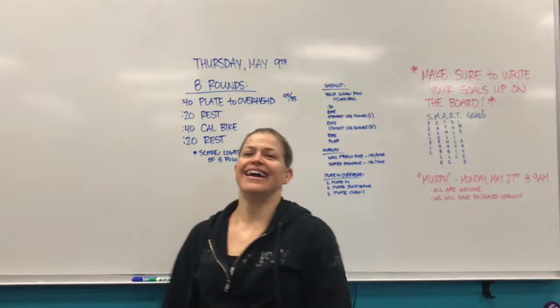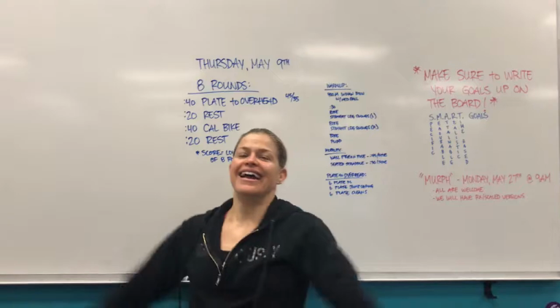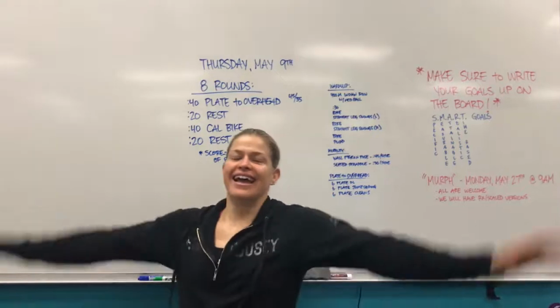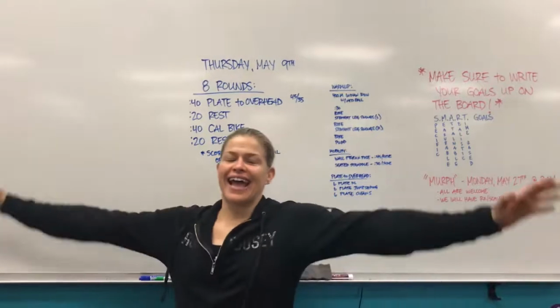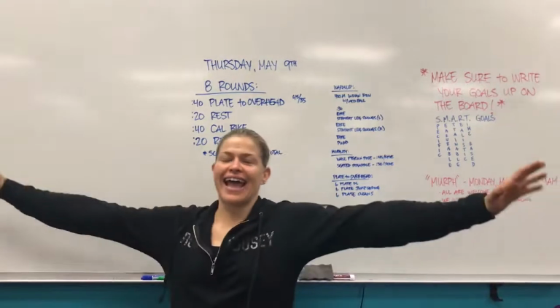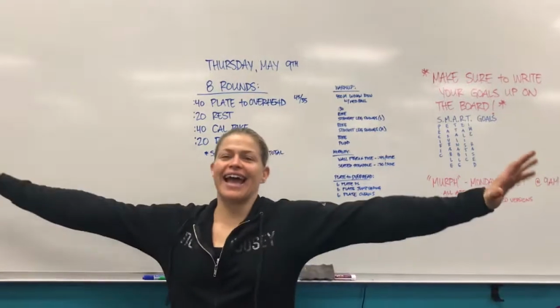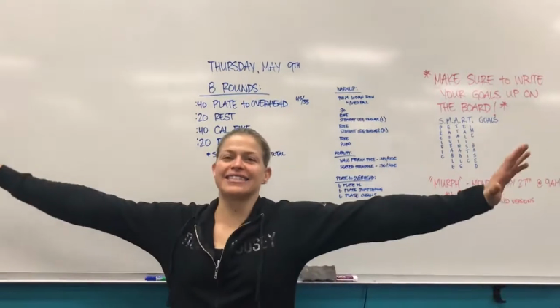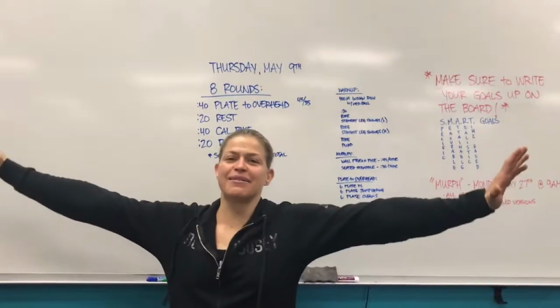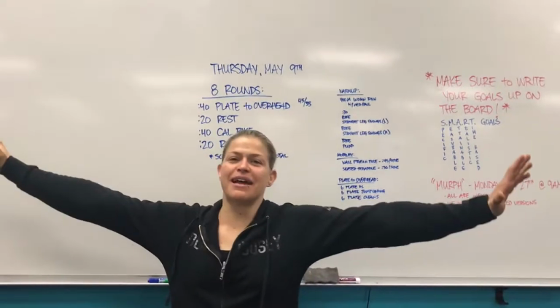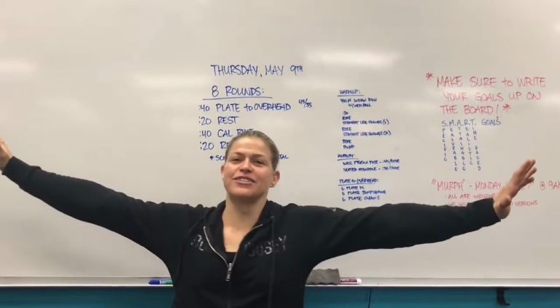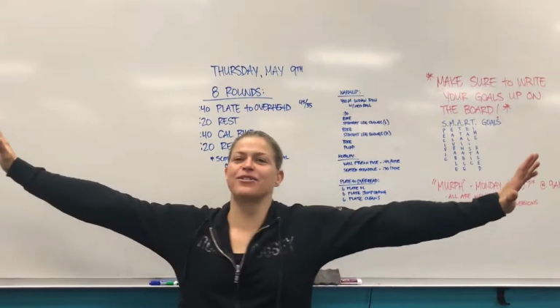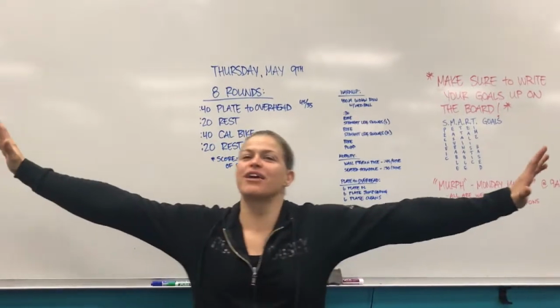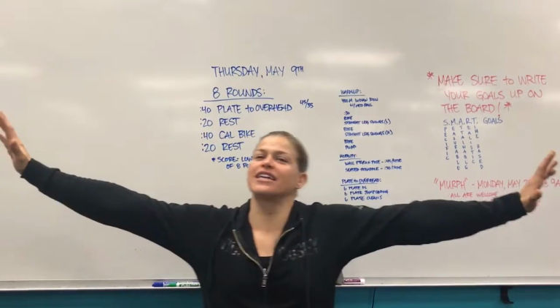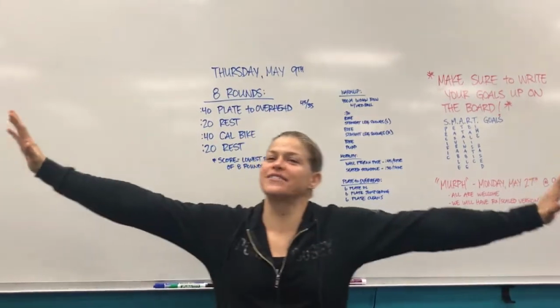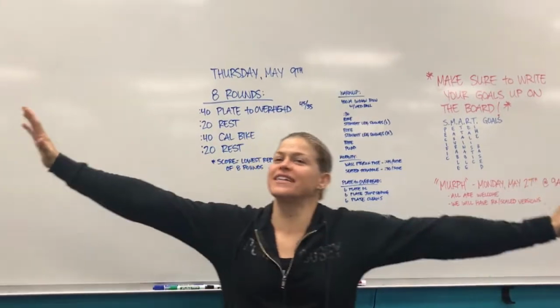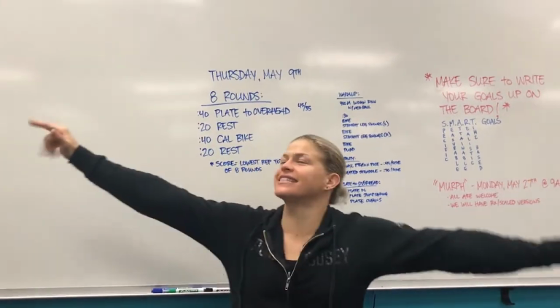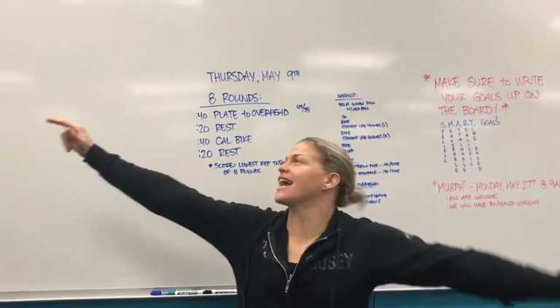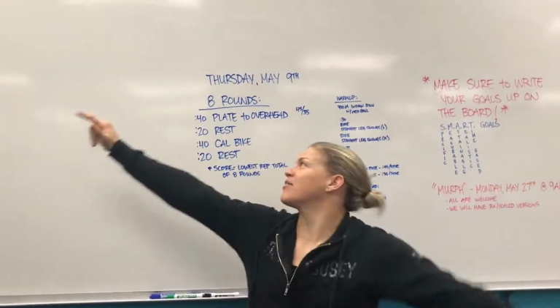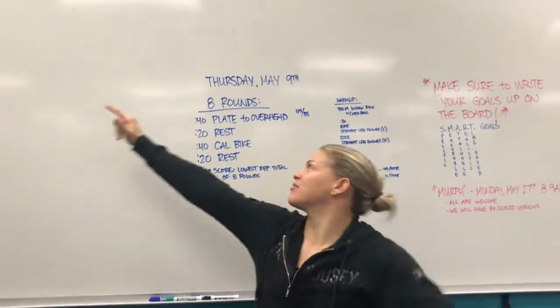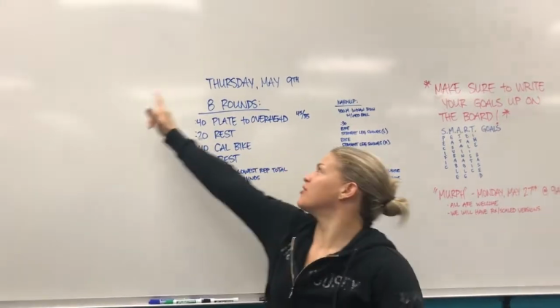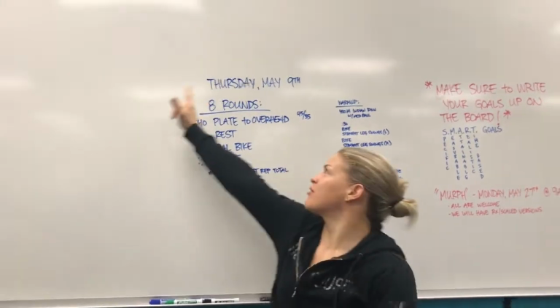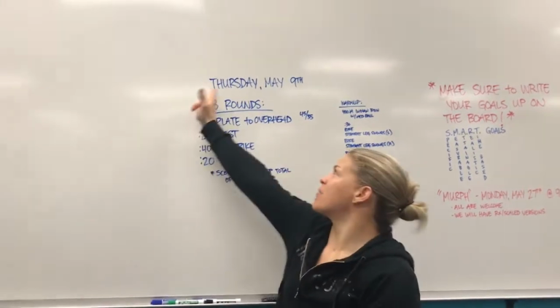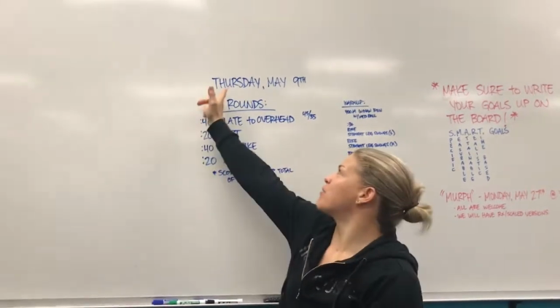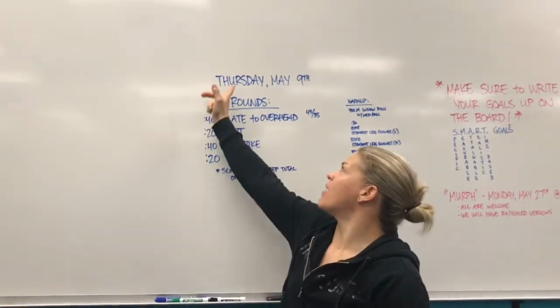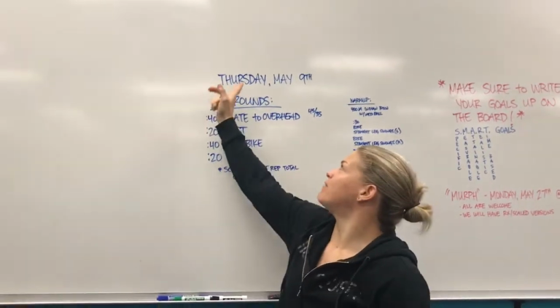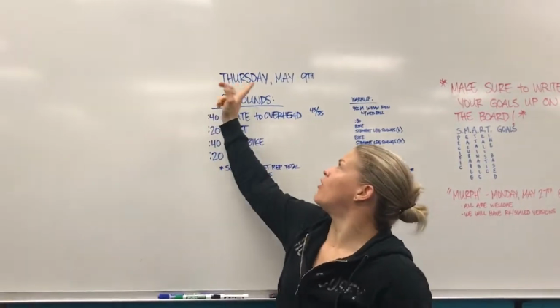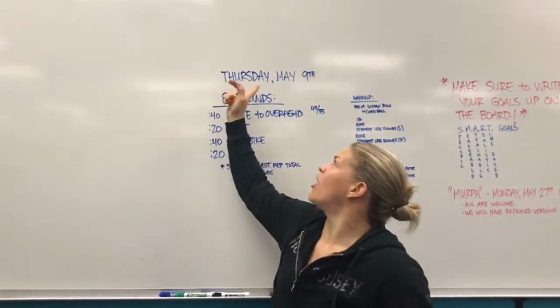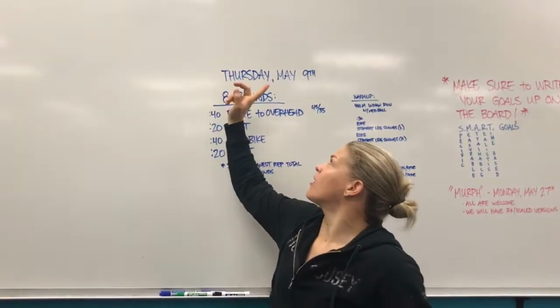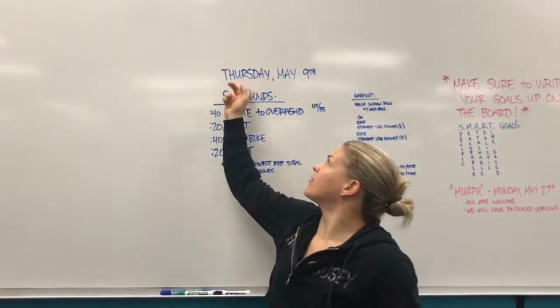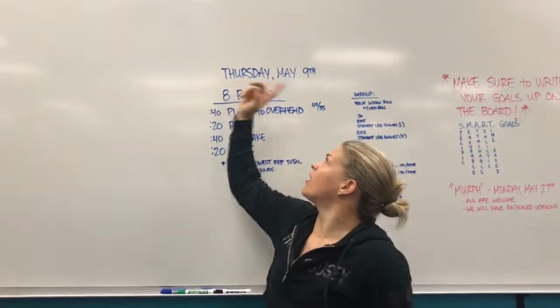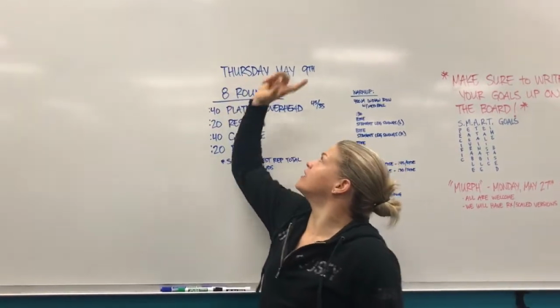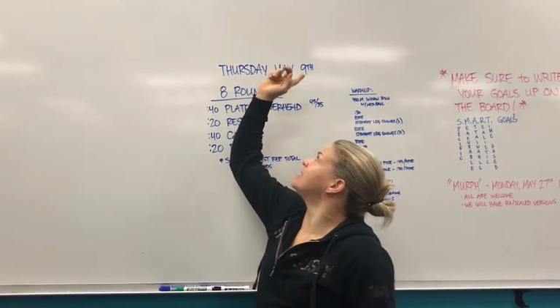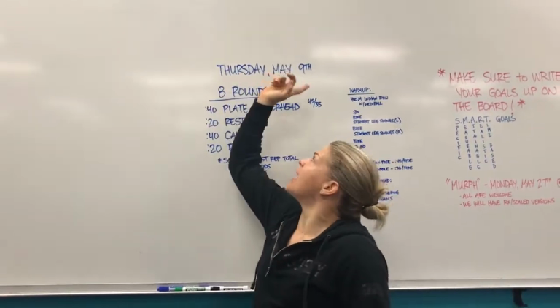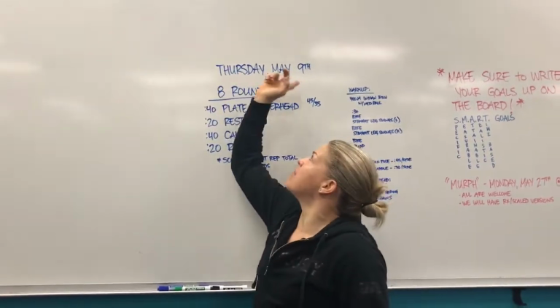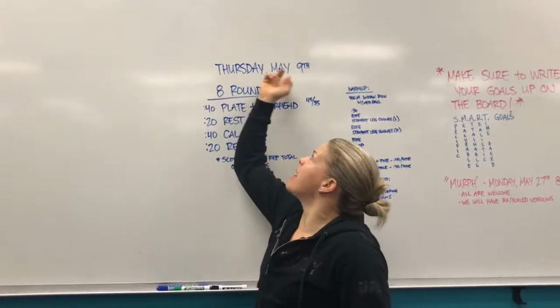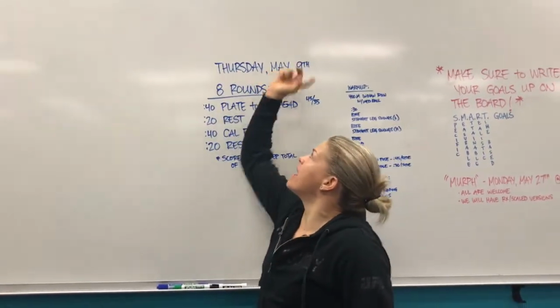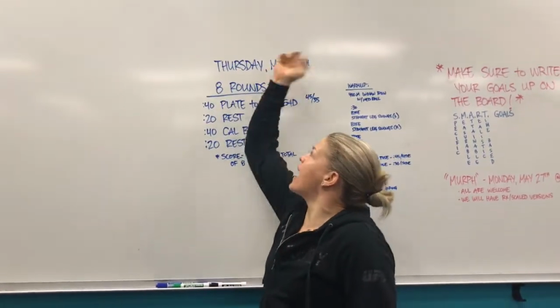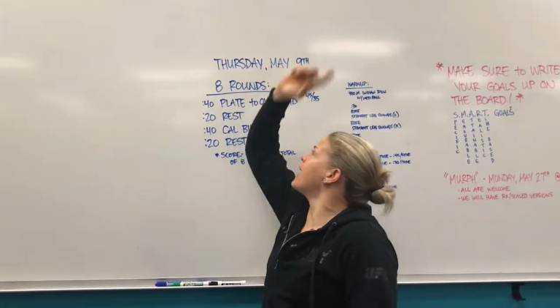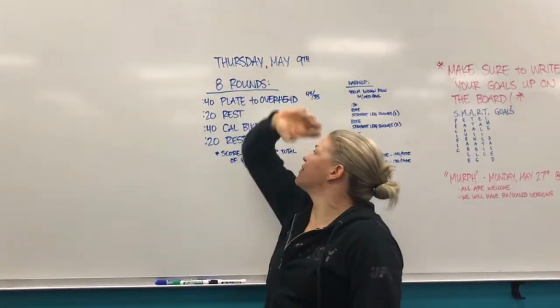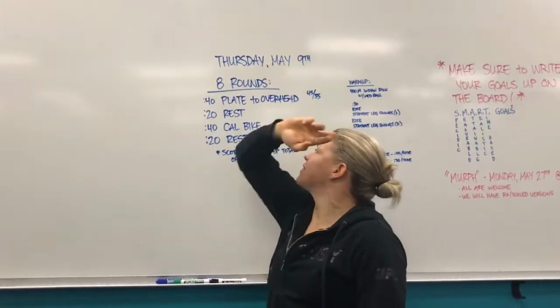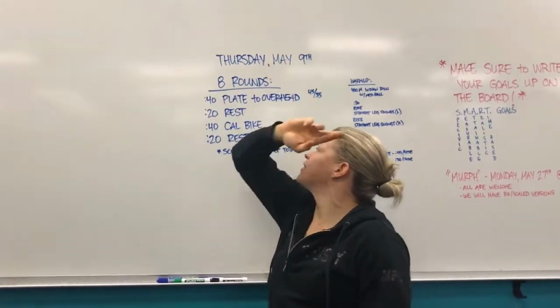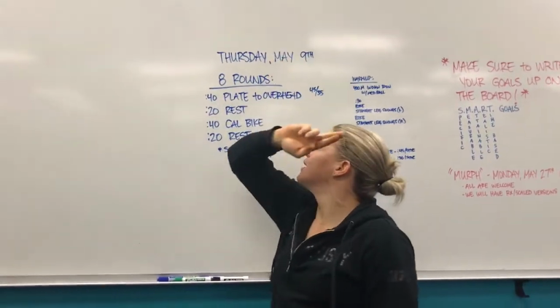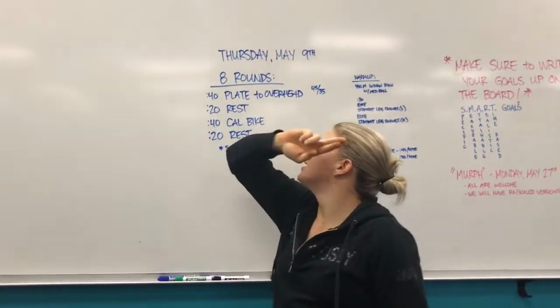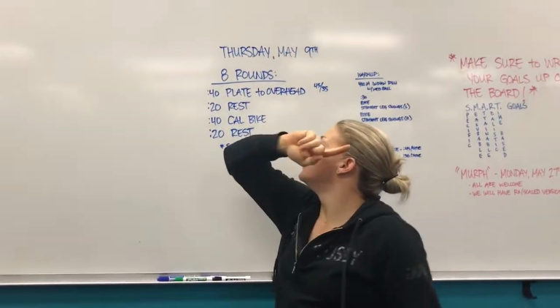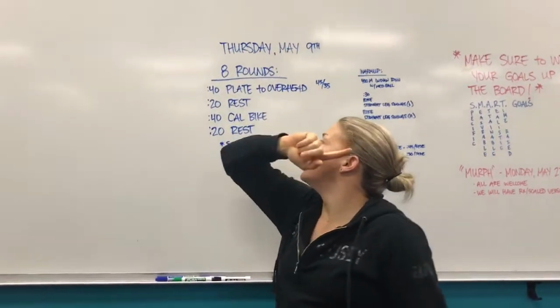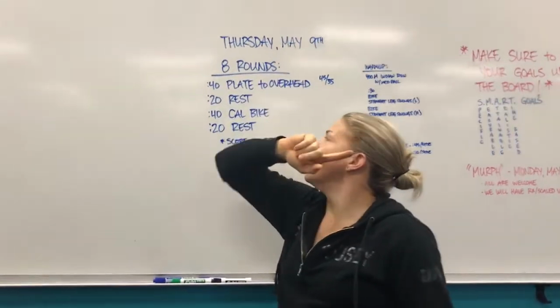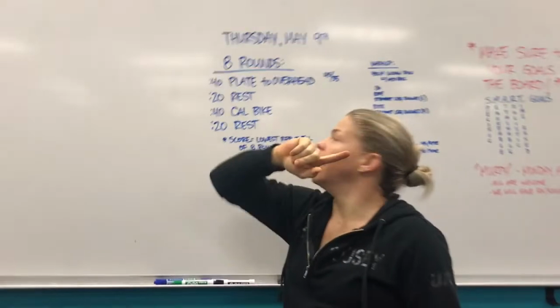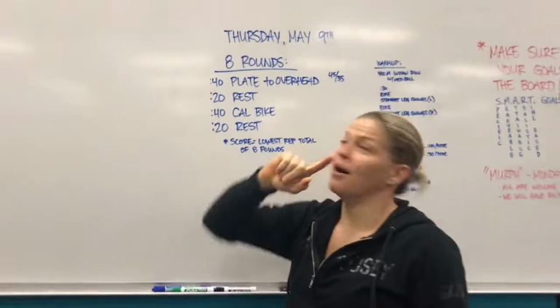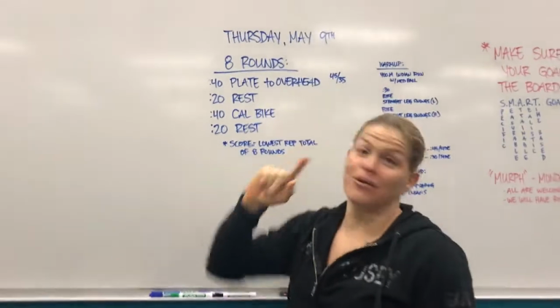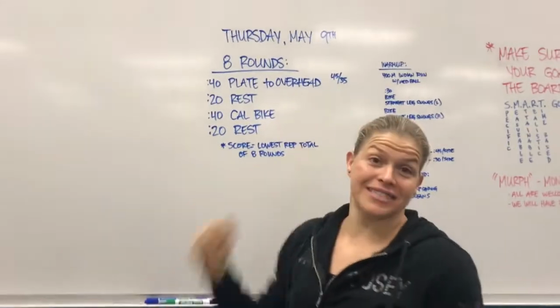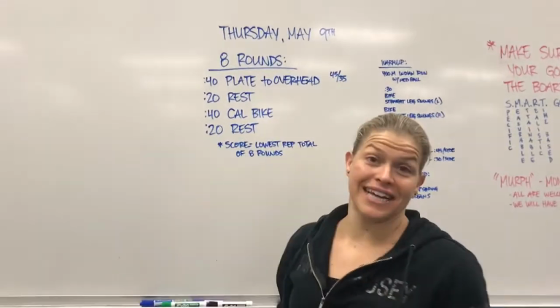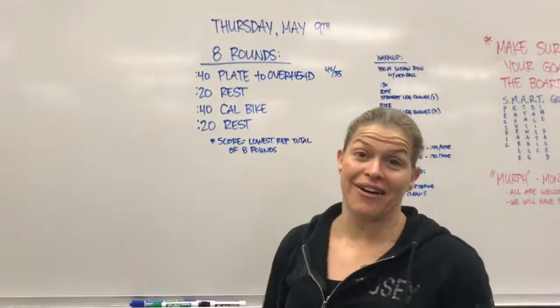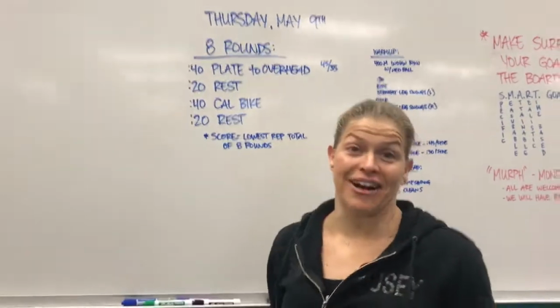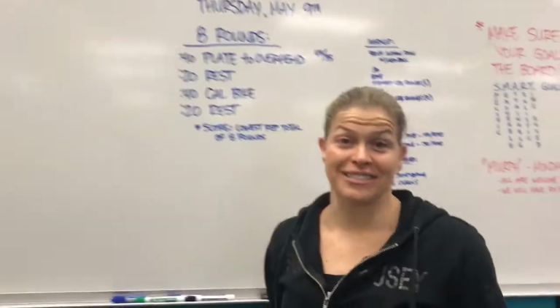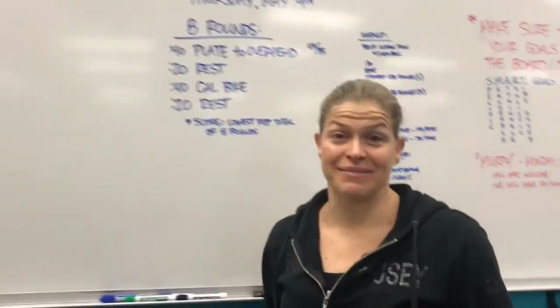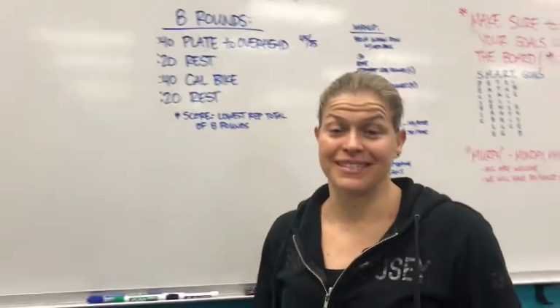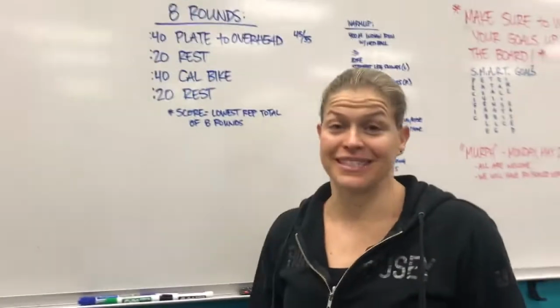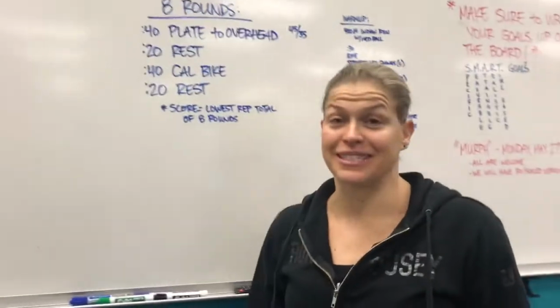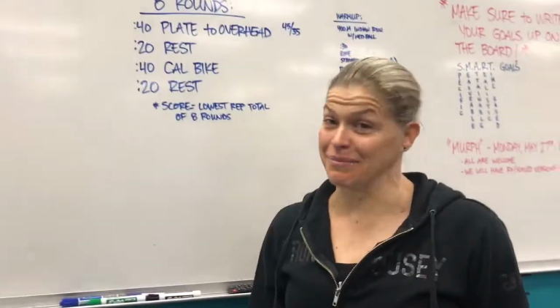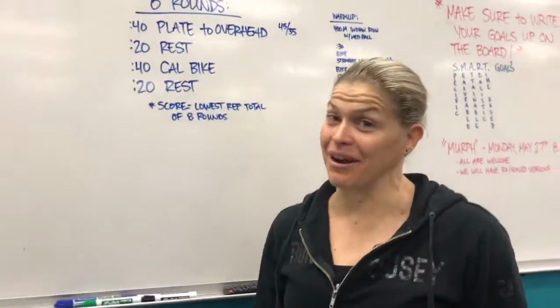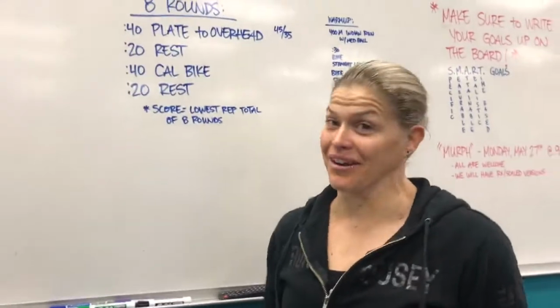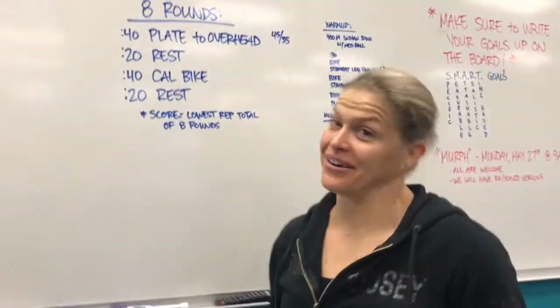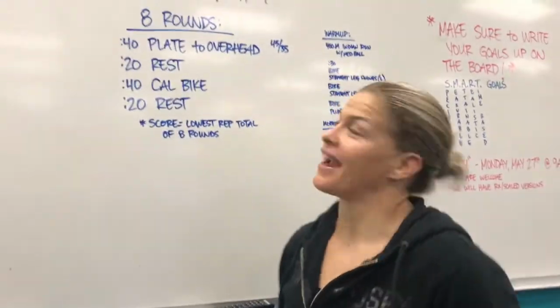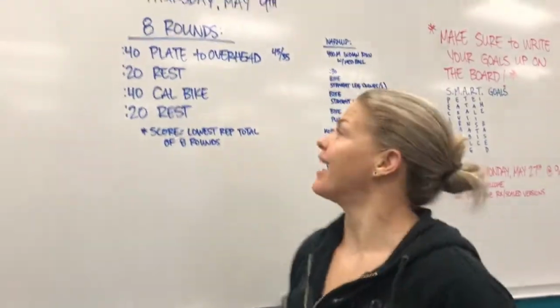Hey guys, I'm Retro, Cressman and Skate. We're doing the rep prep for Thursday, May 9th. We'll see how awesome this is tomorrow.